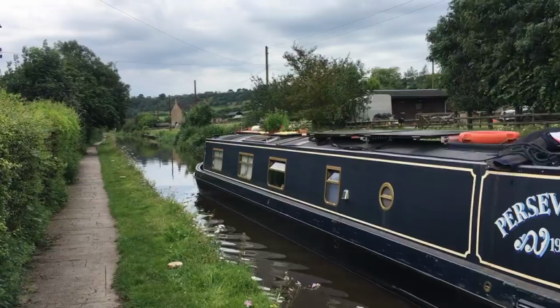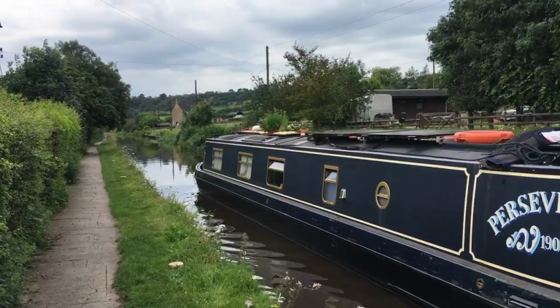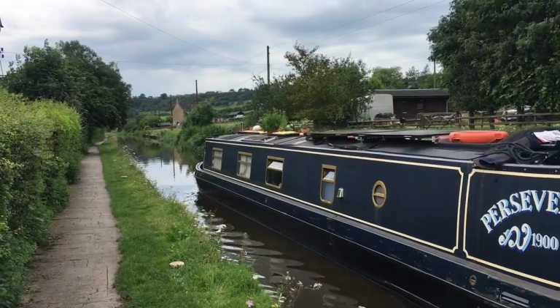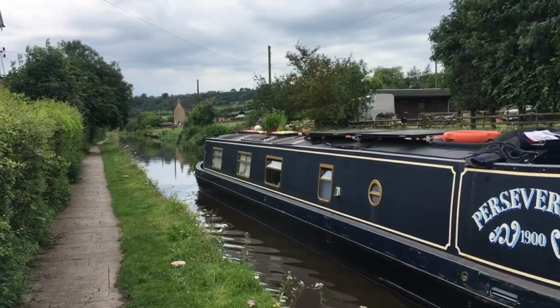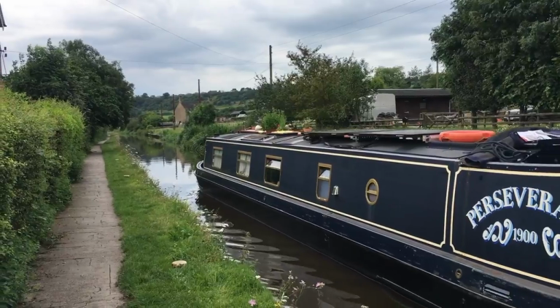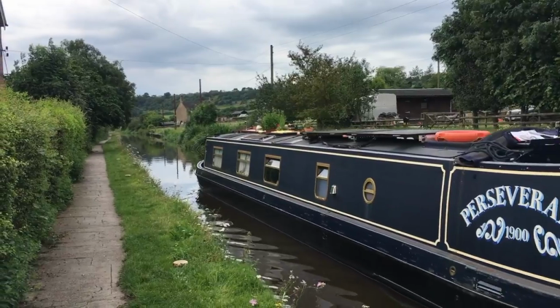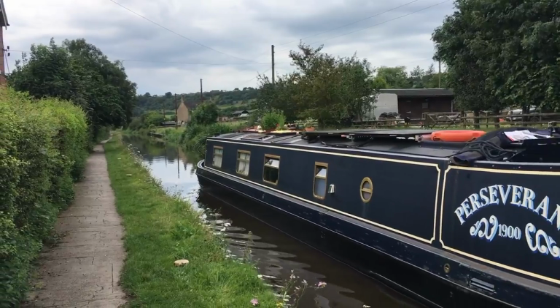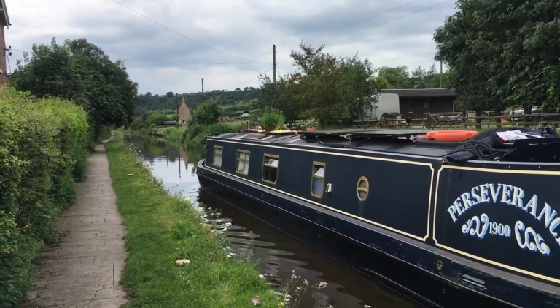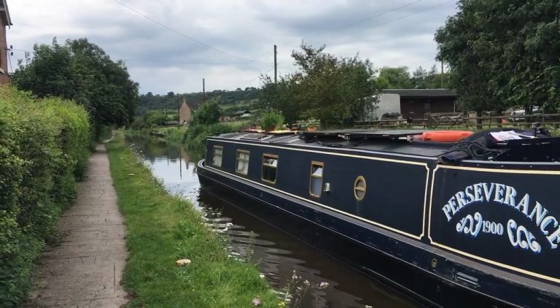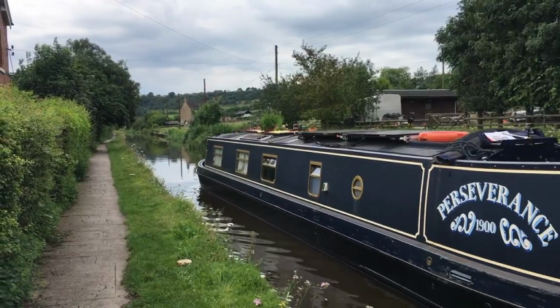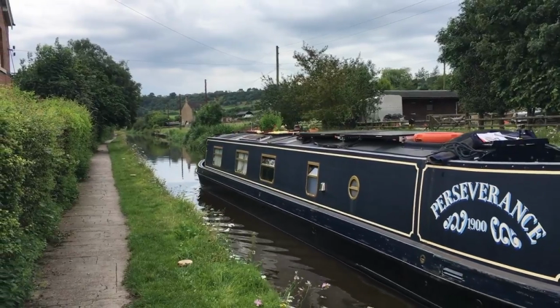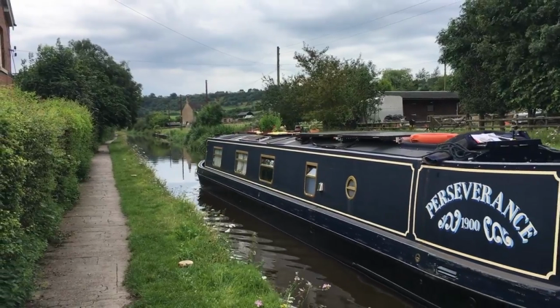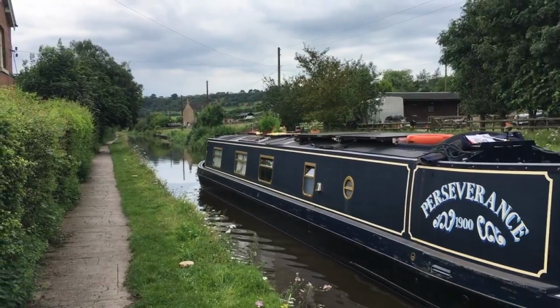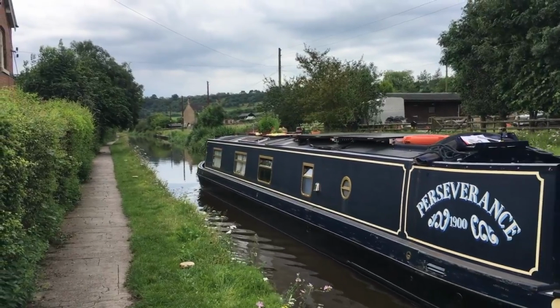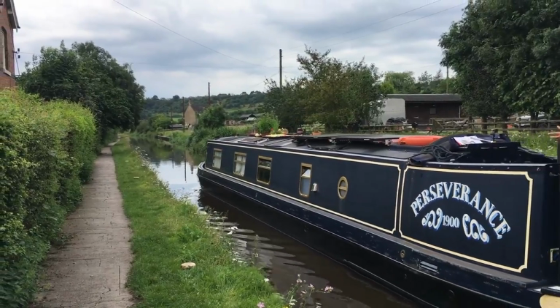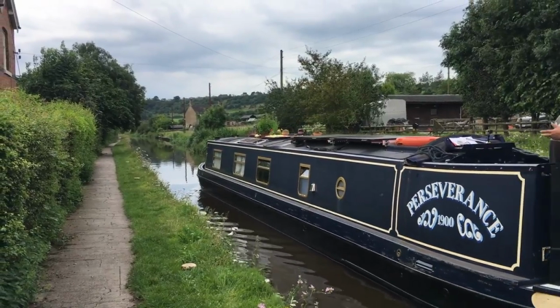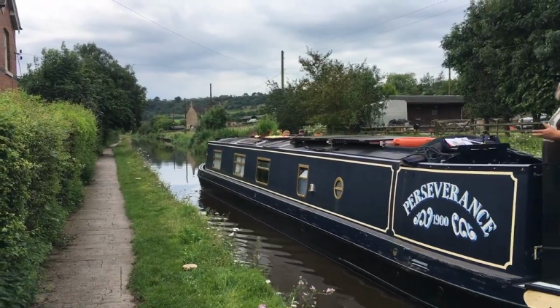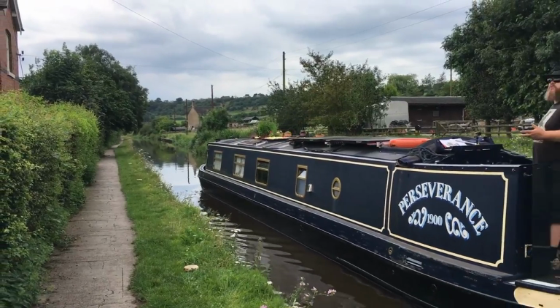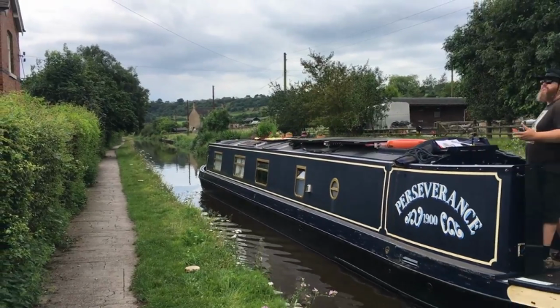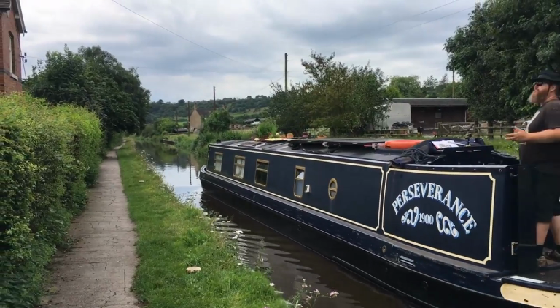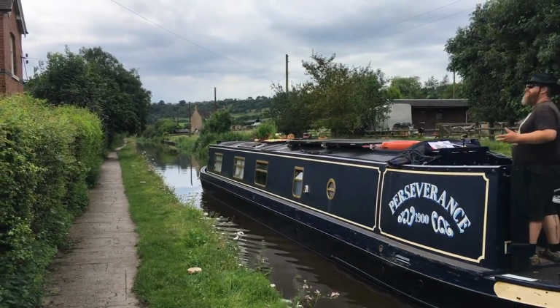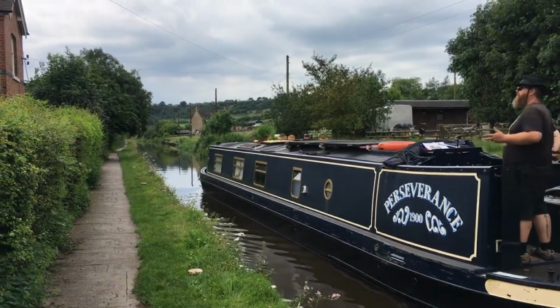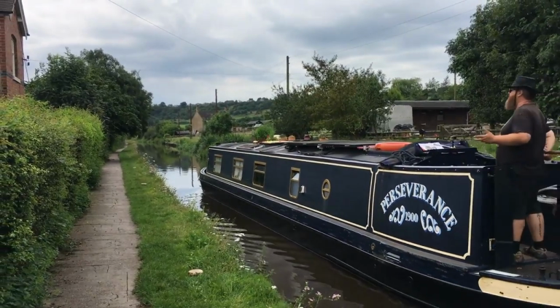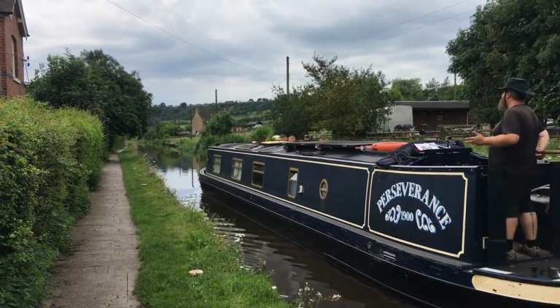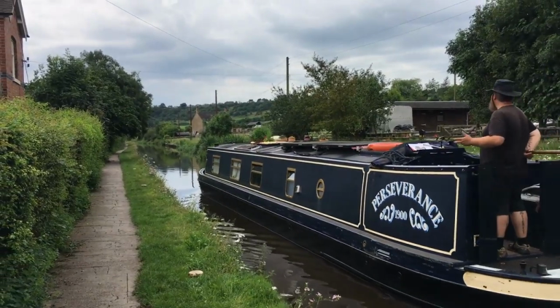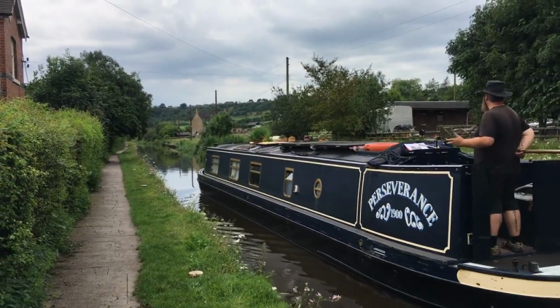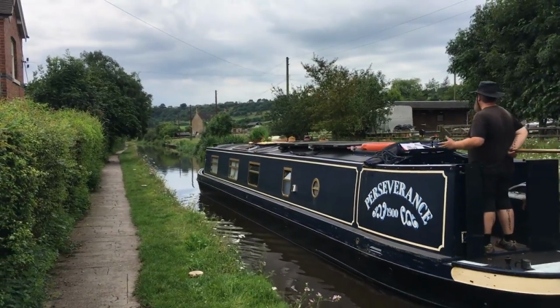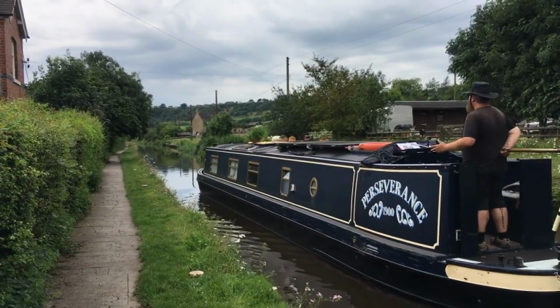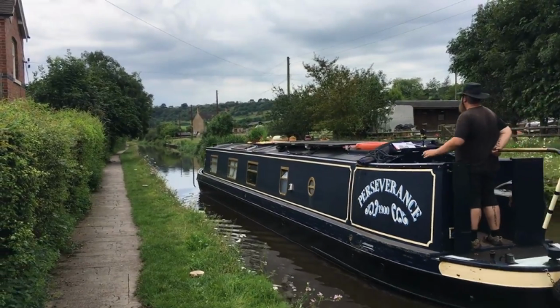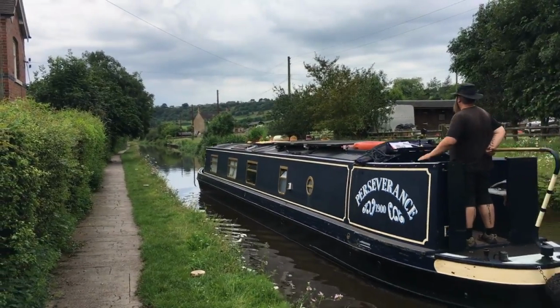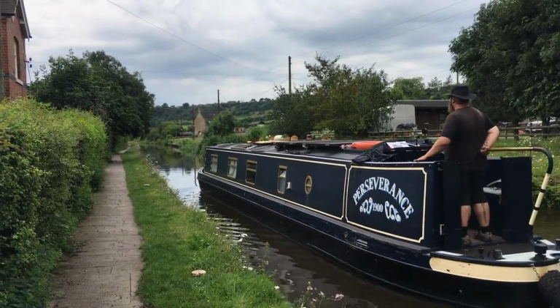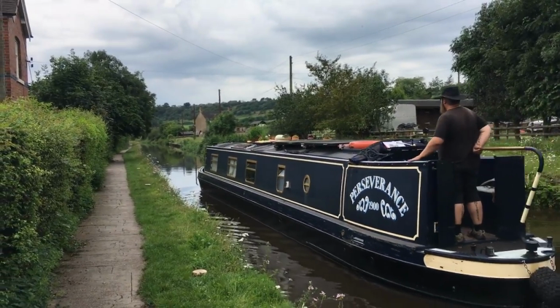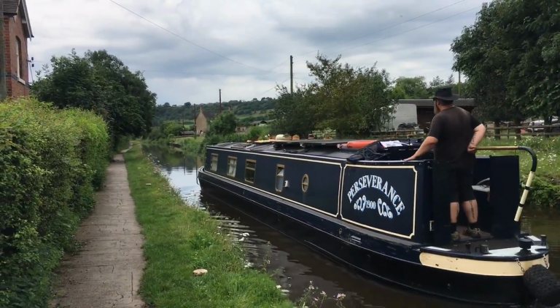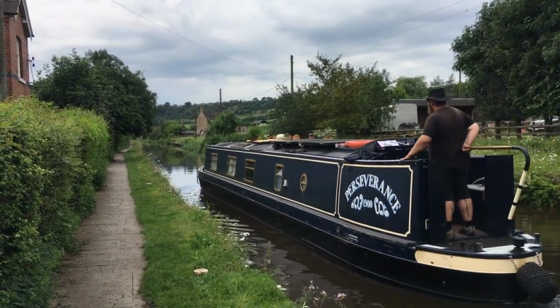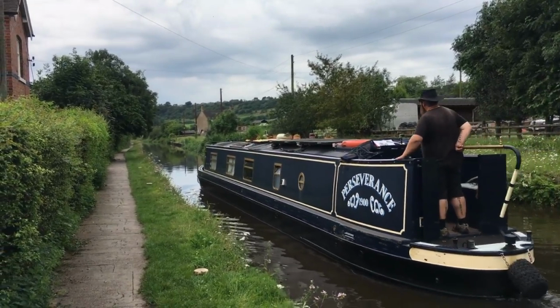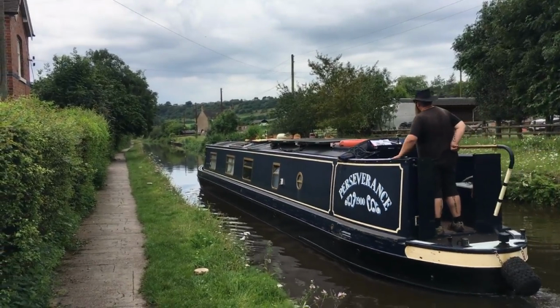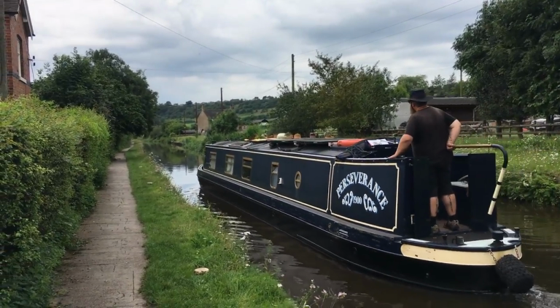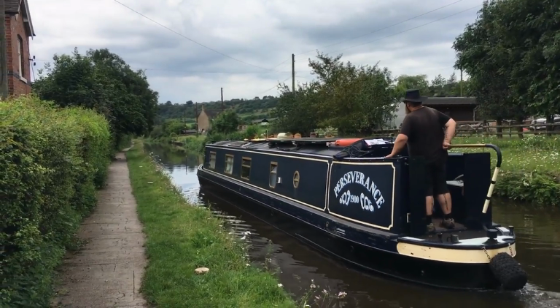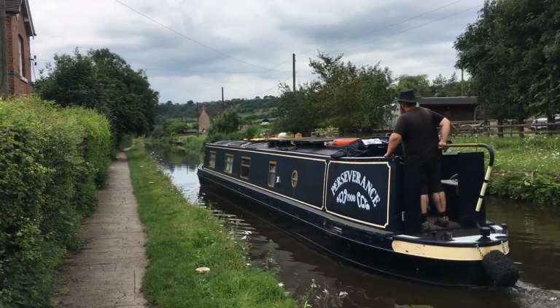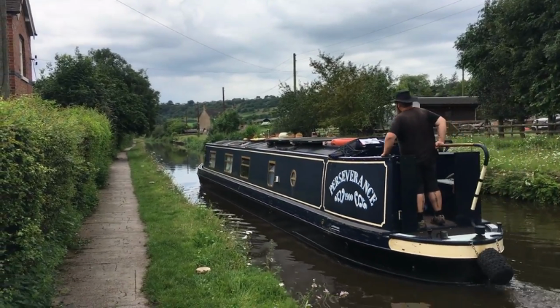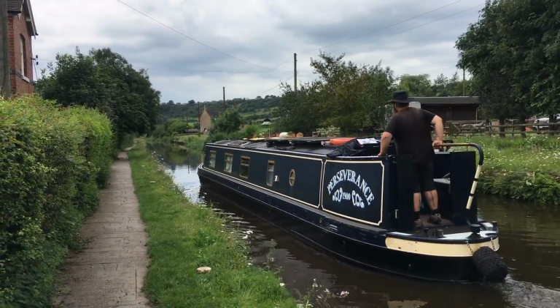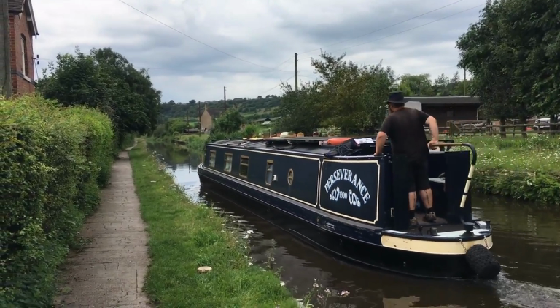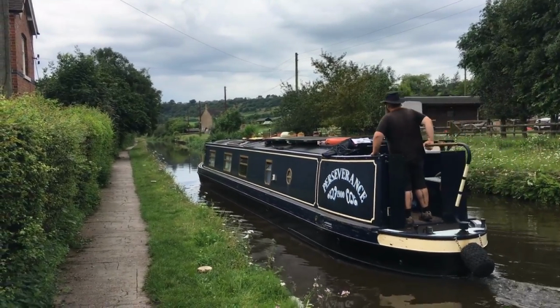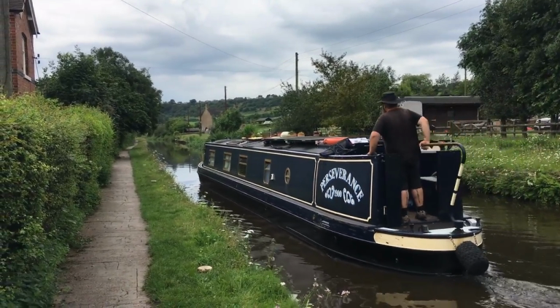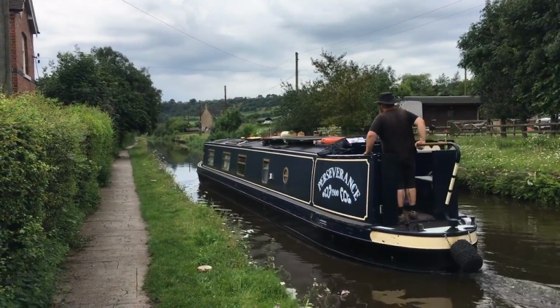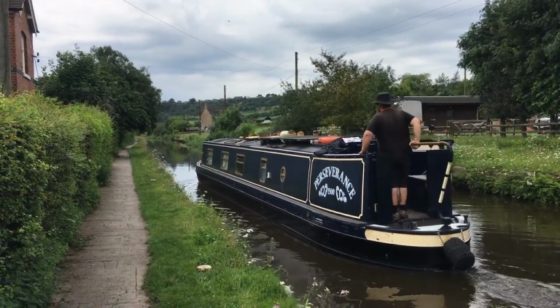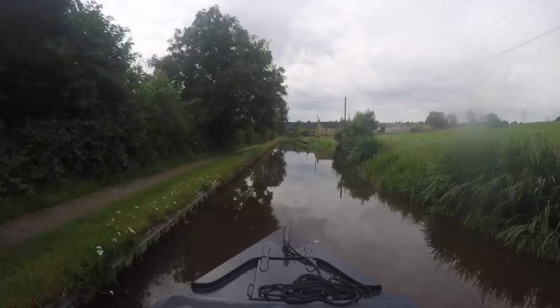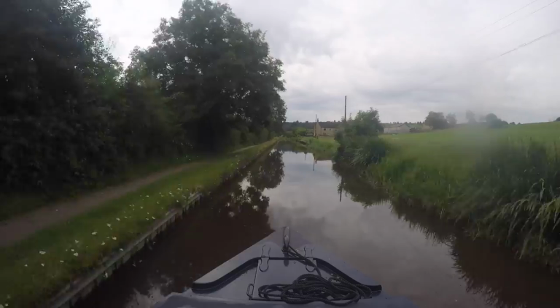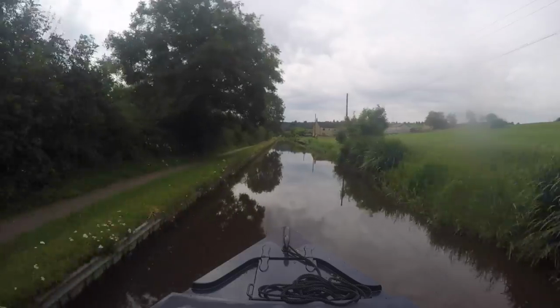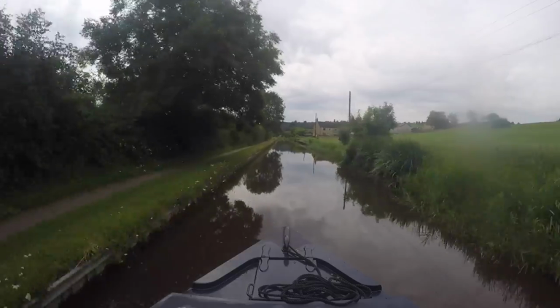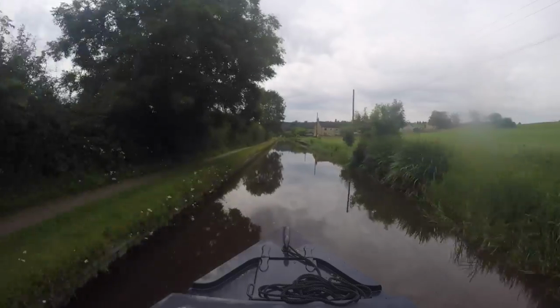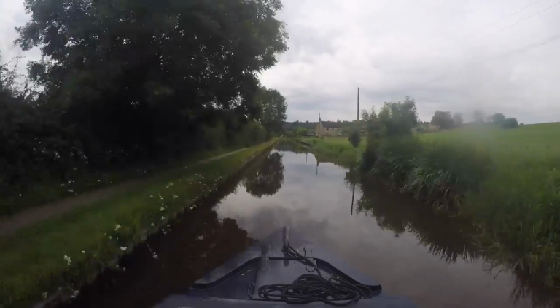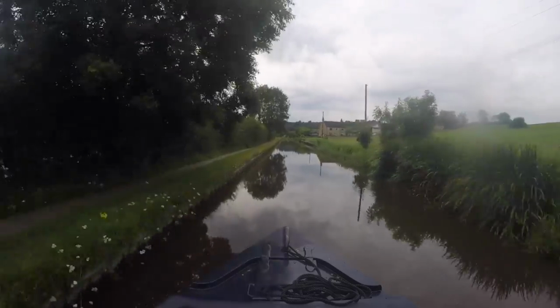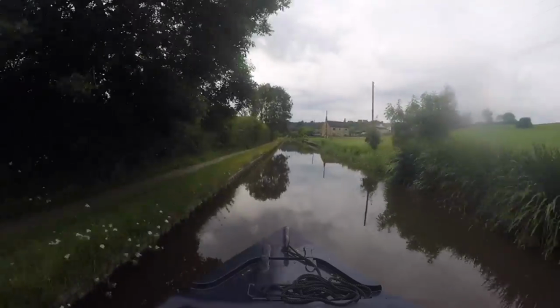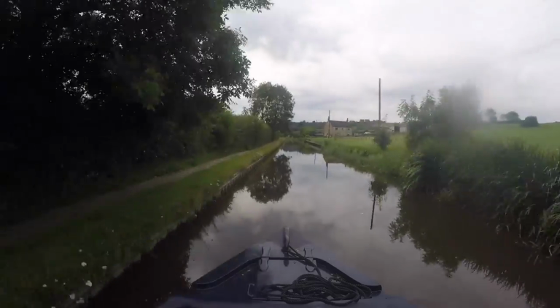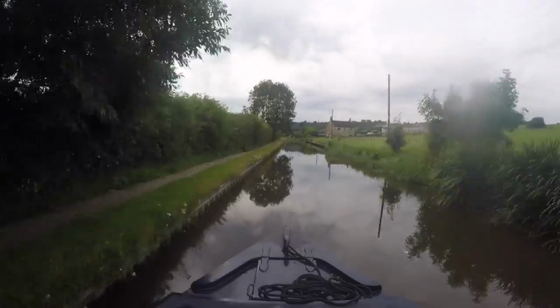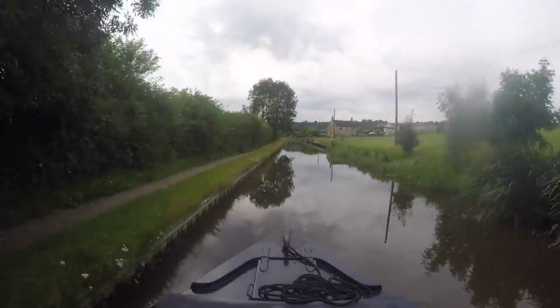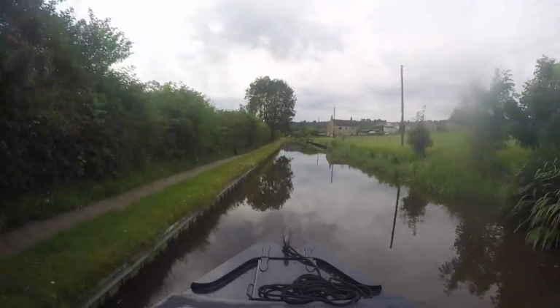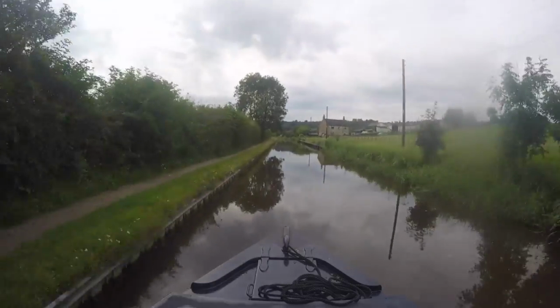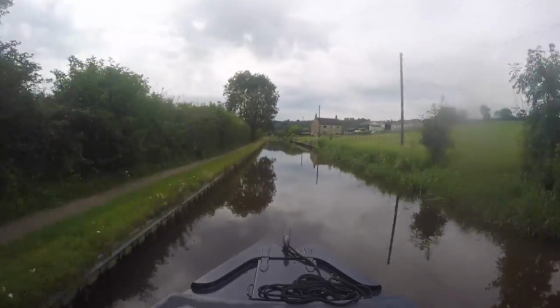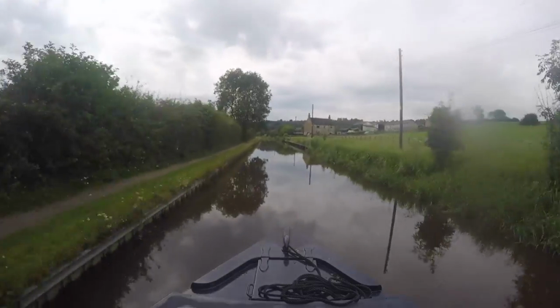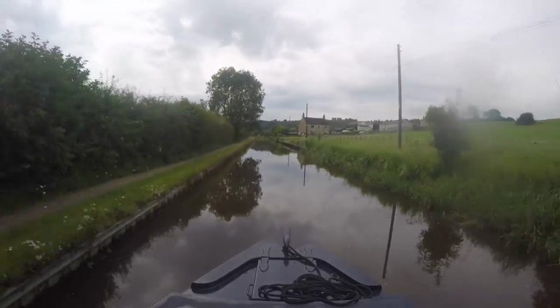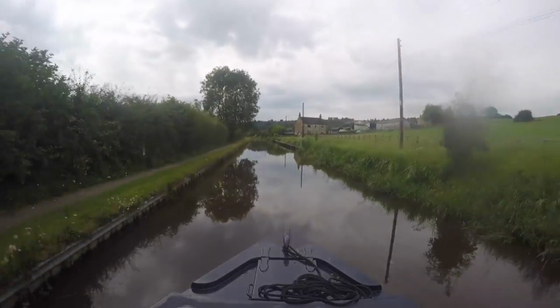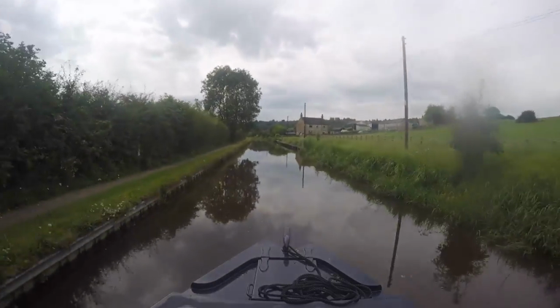Creatures of habit, we decided to stop at the same mooring we had coming the other way. That means we'll have just a short cruise back to Etruria tomorrow.